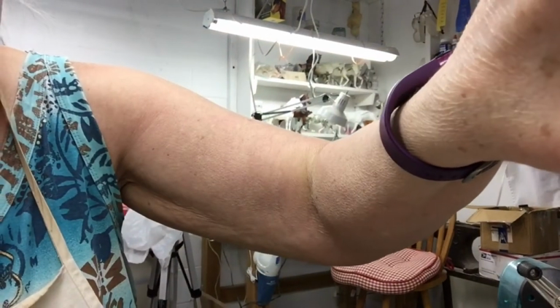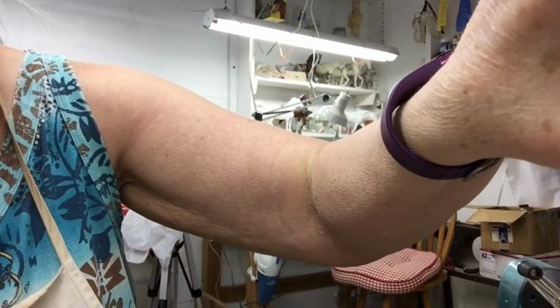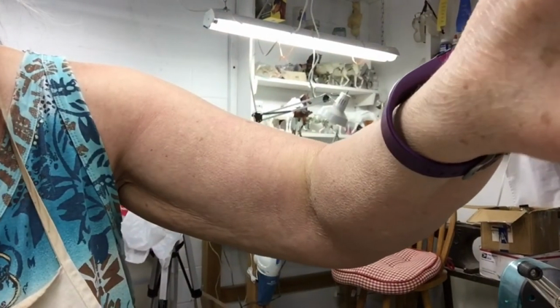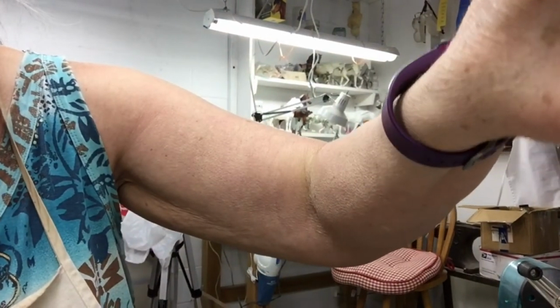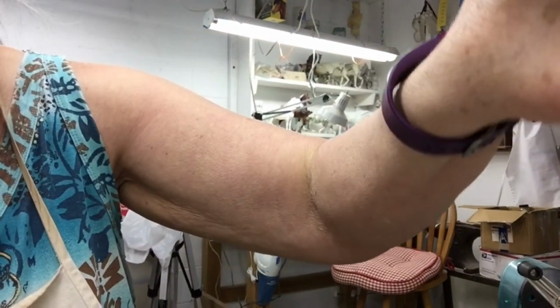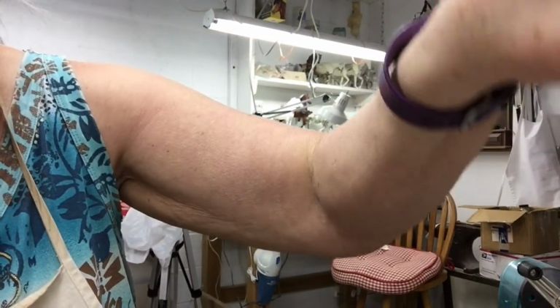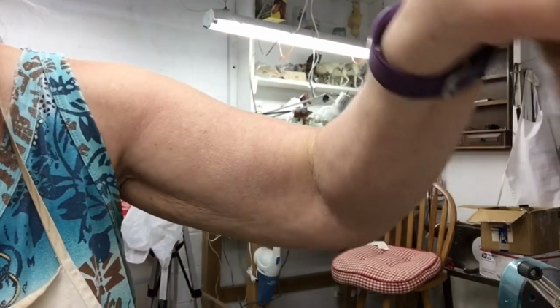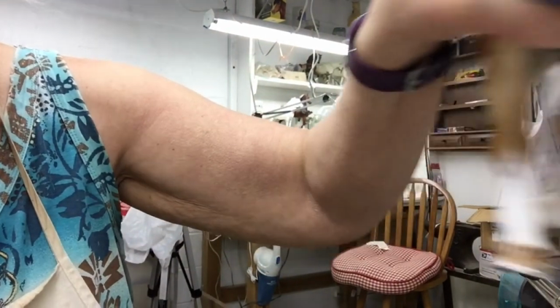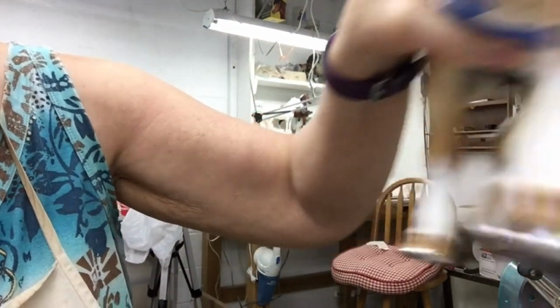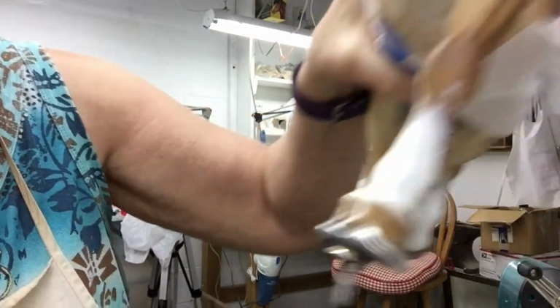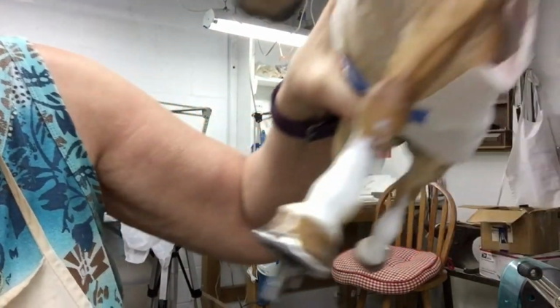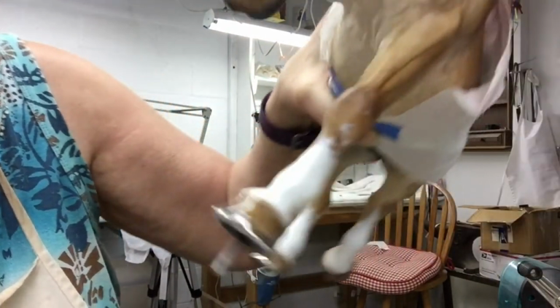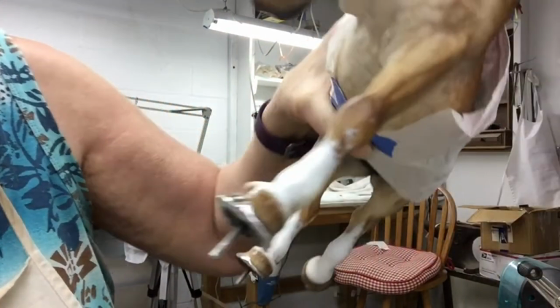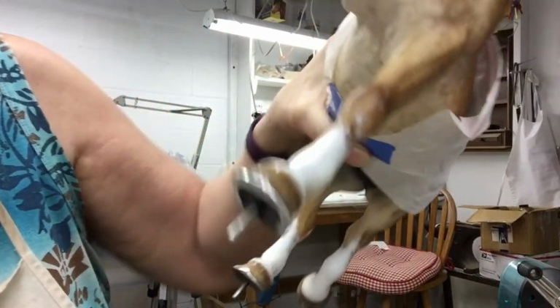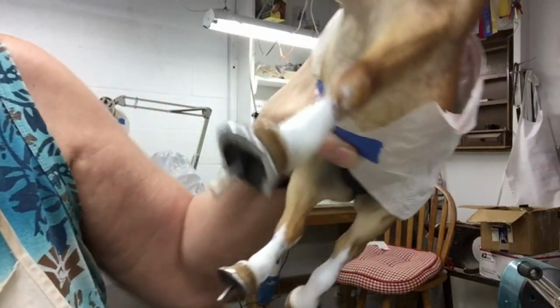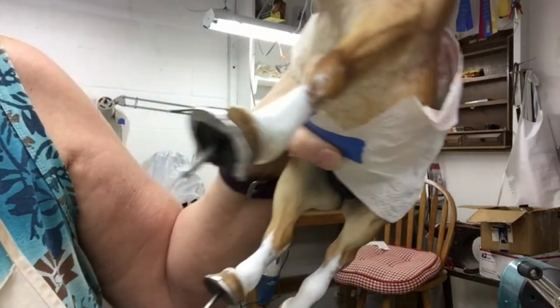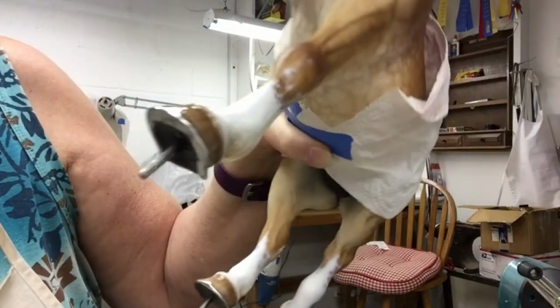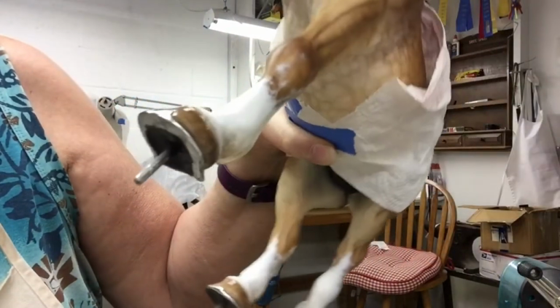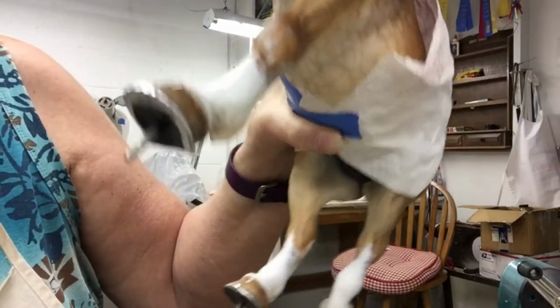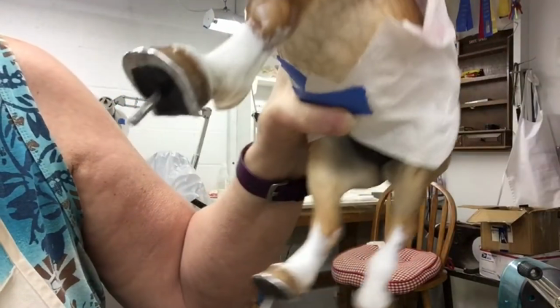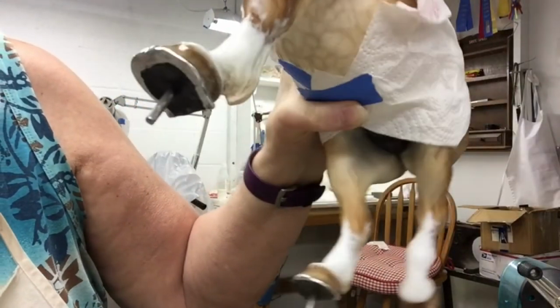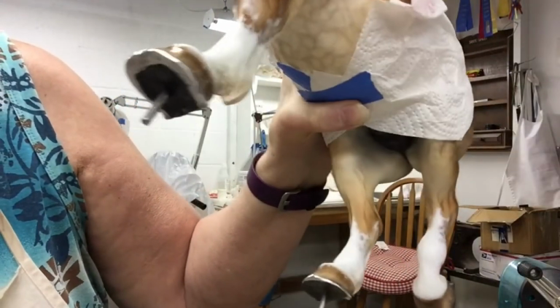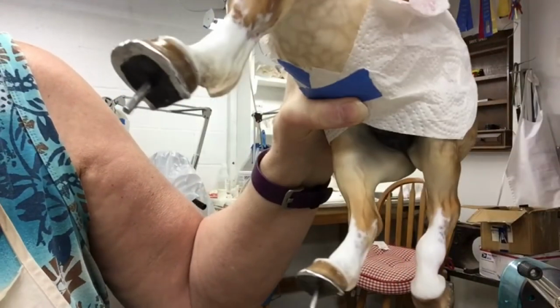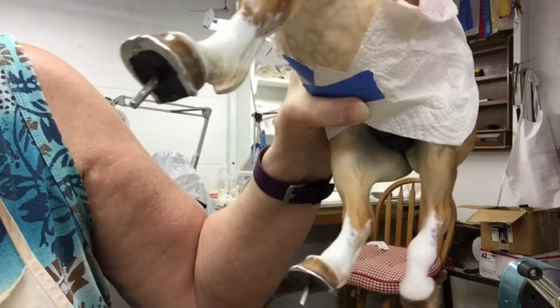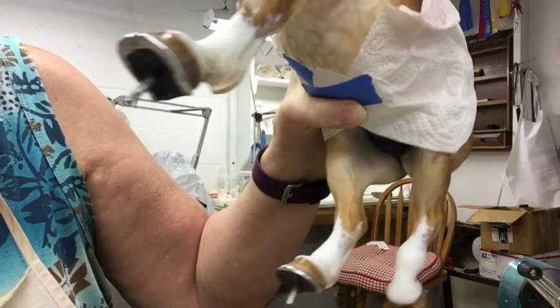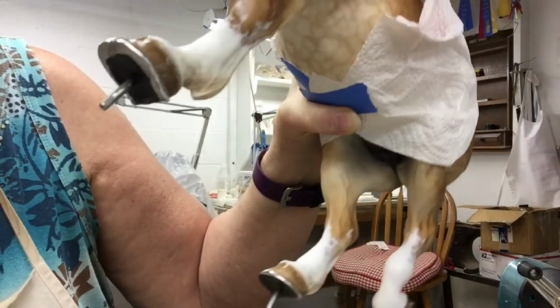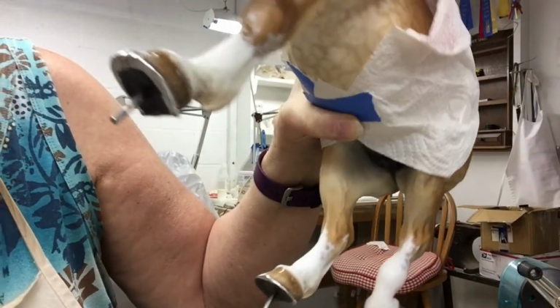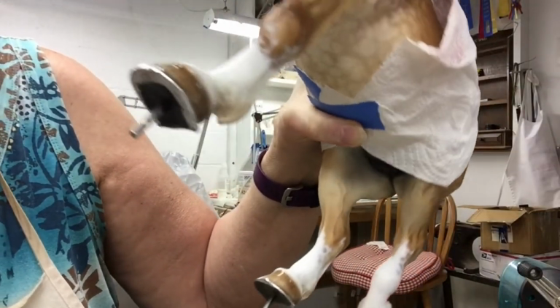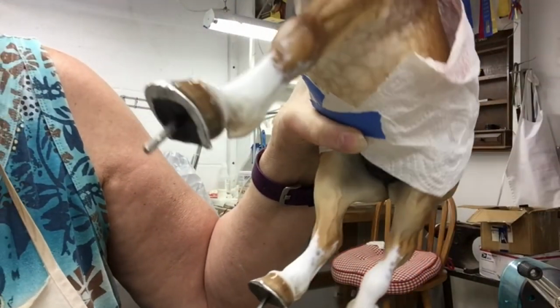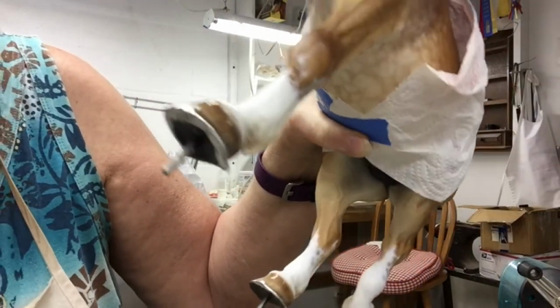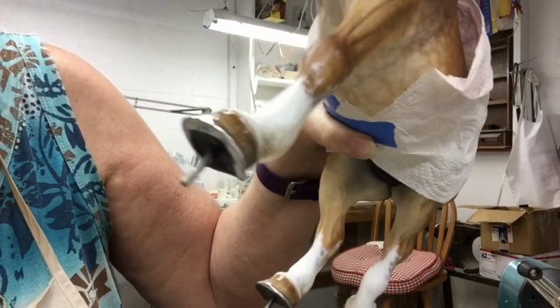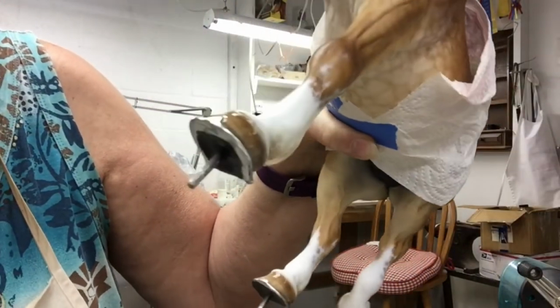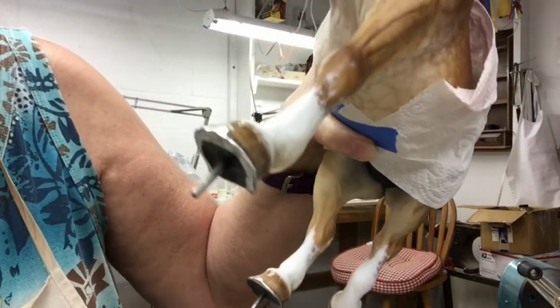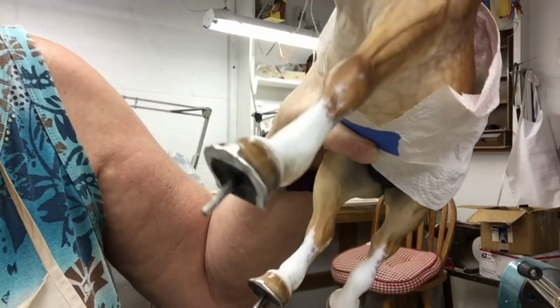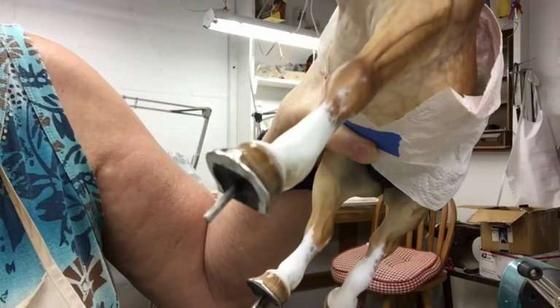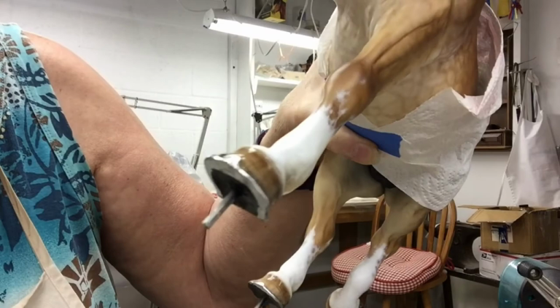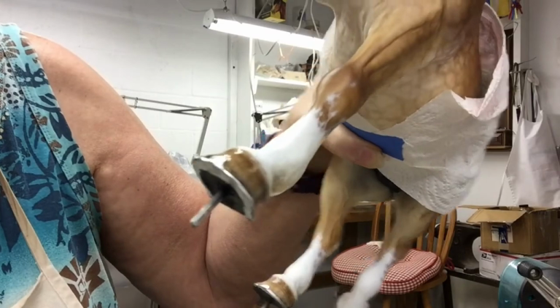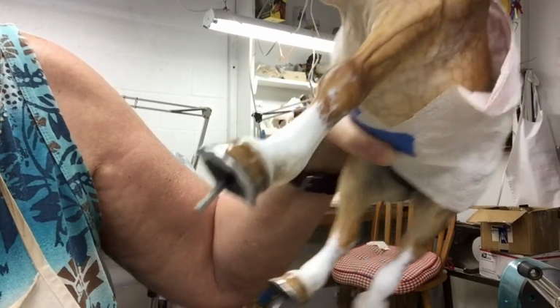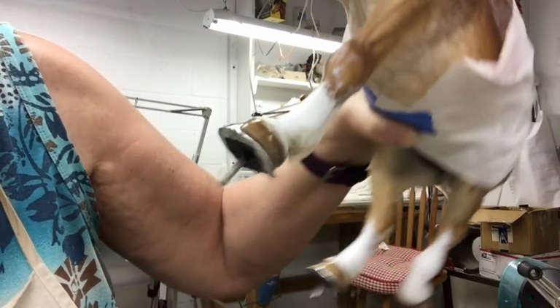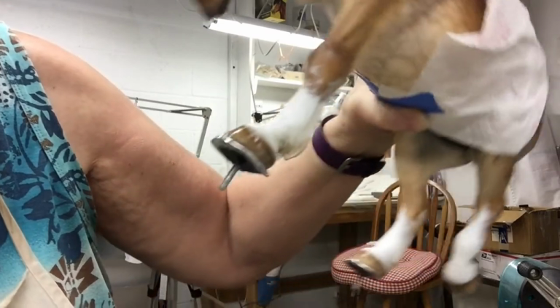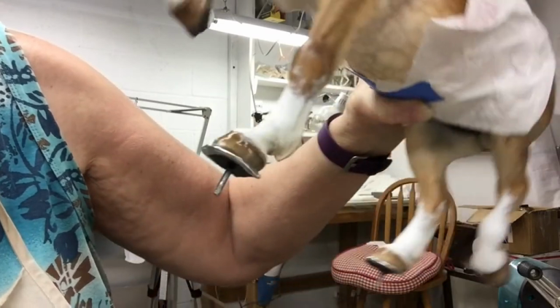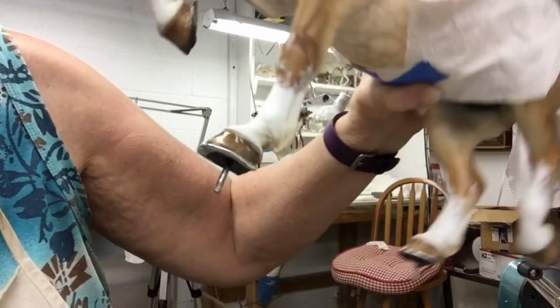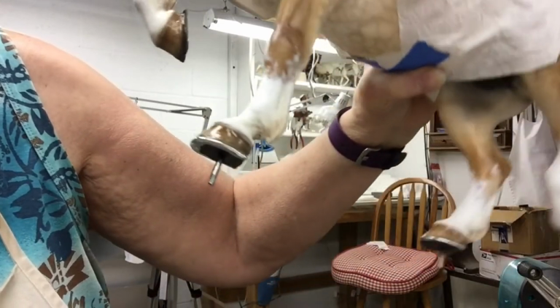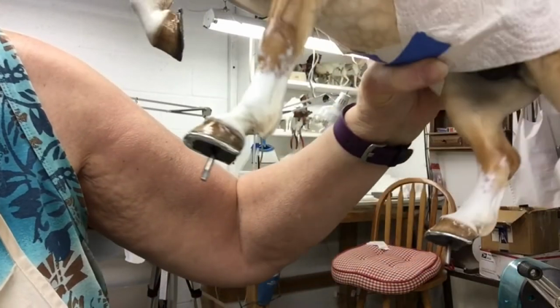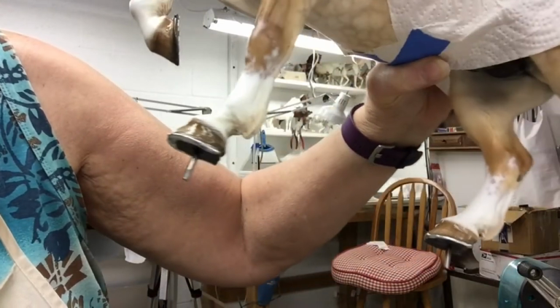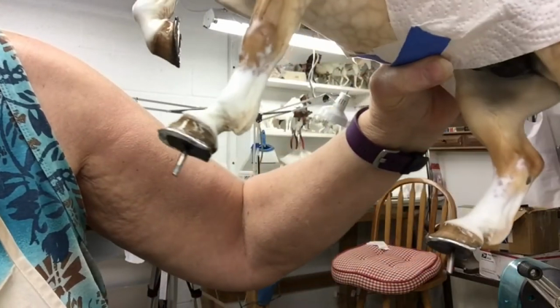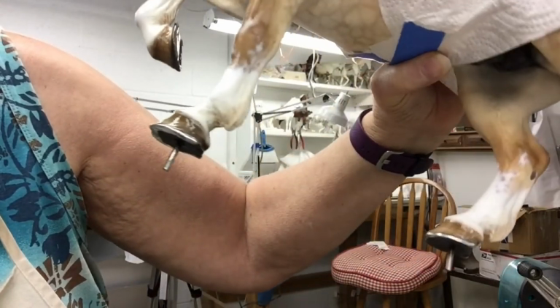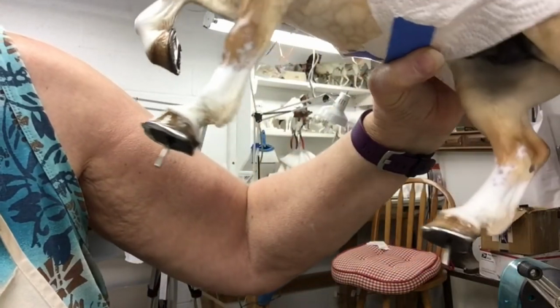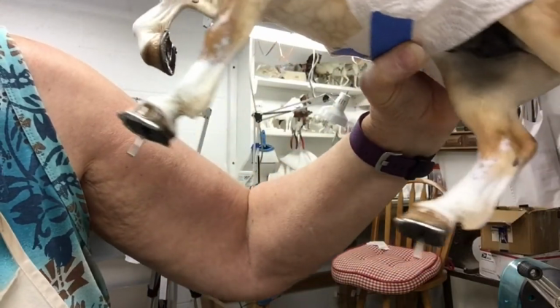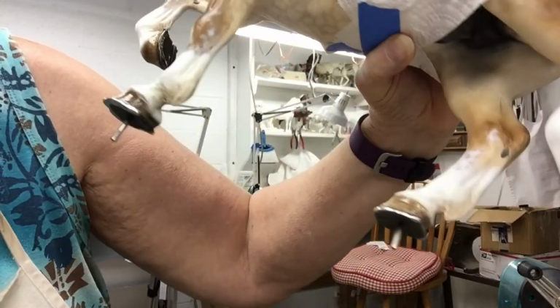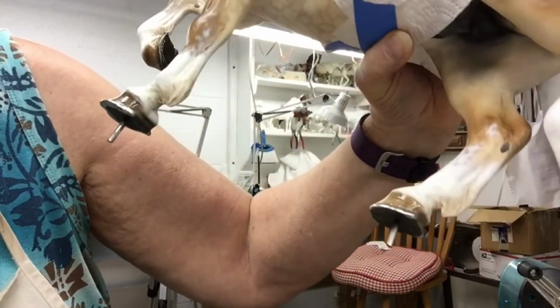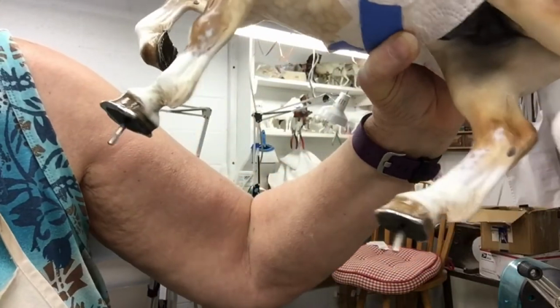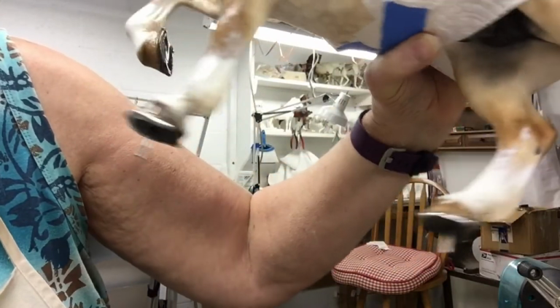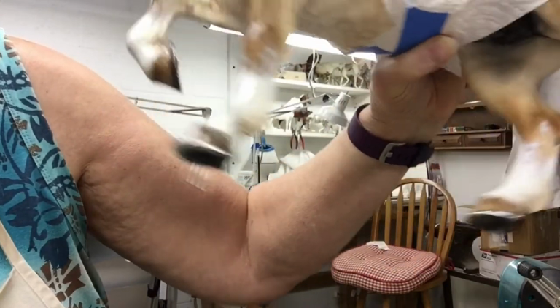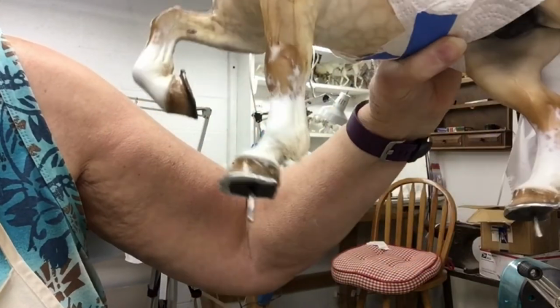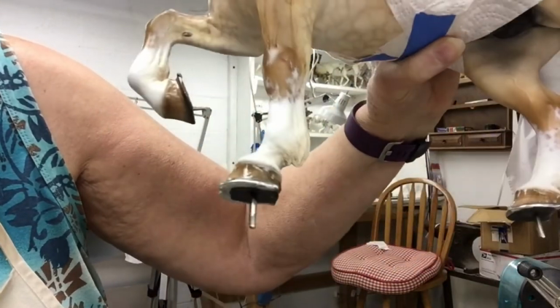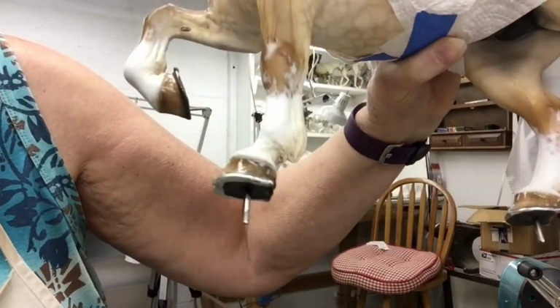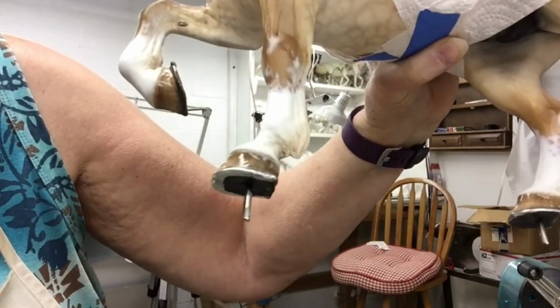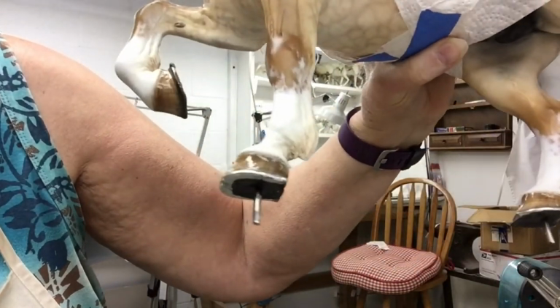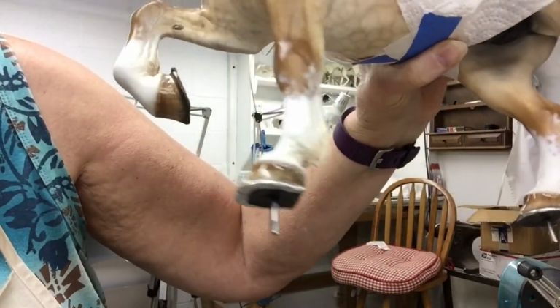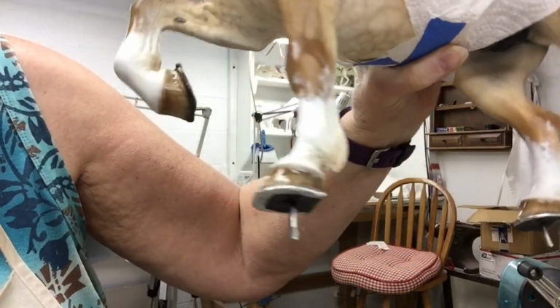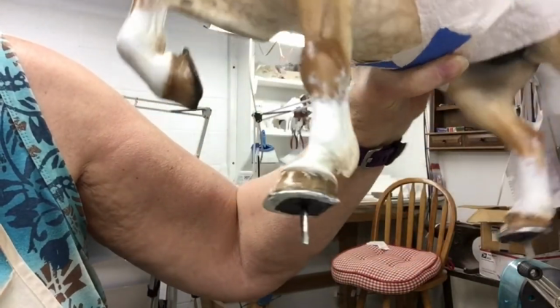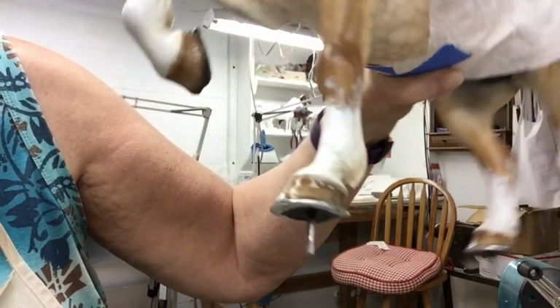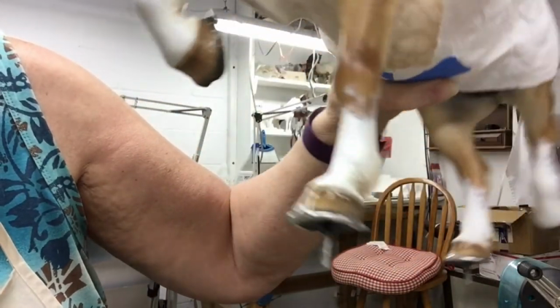After the gloss is dry you'll have a nice shine to the hoof, and I'm going to show you how I put these painted on shoes on.